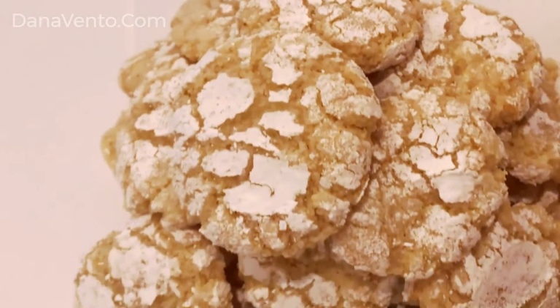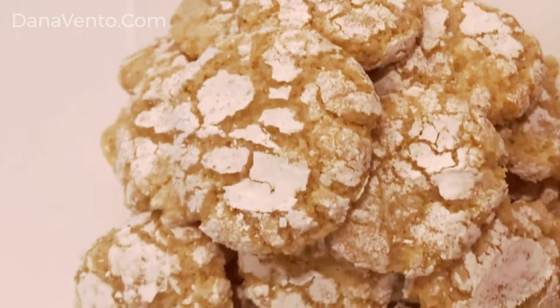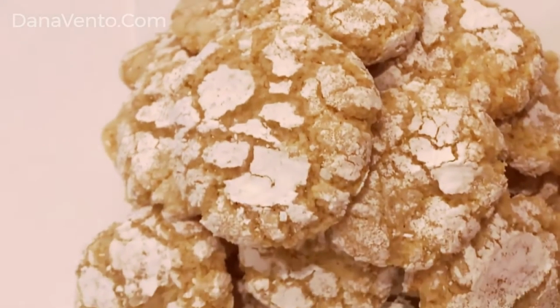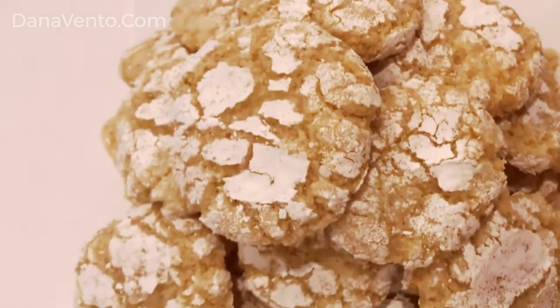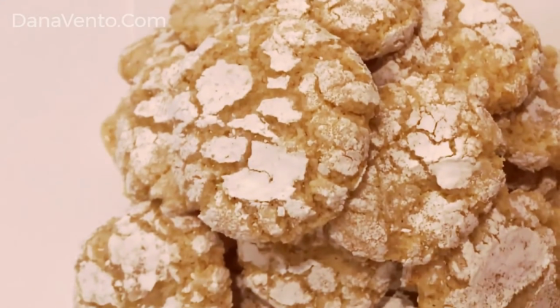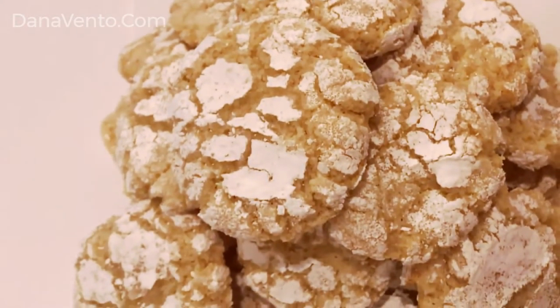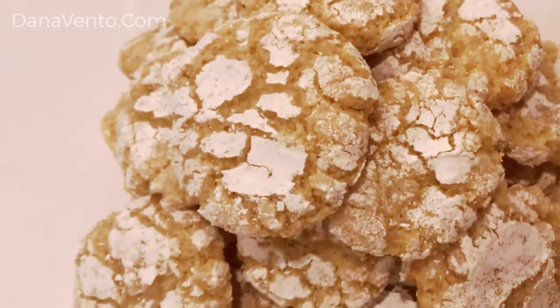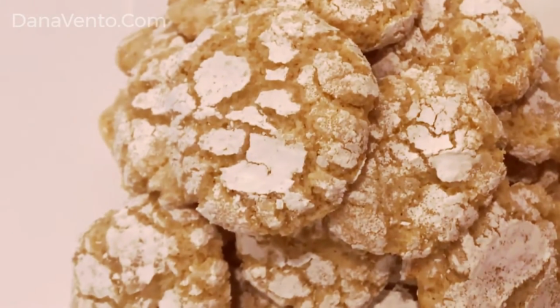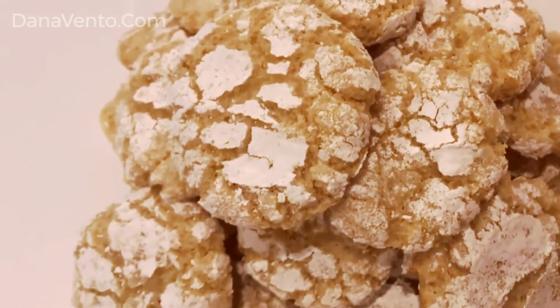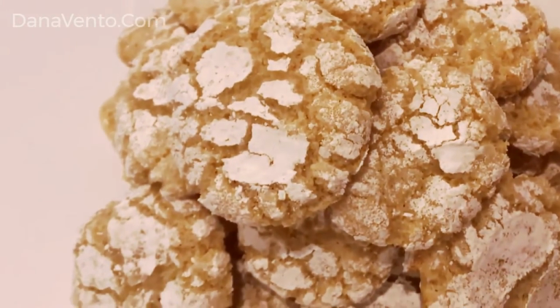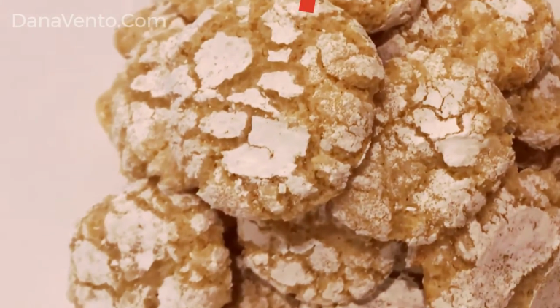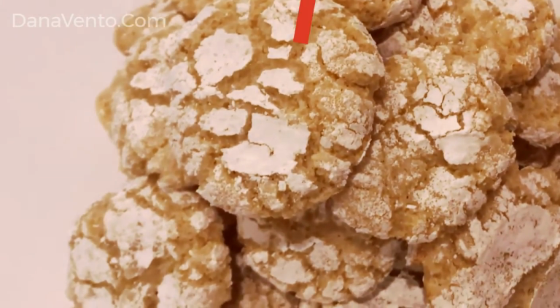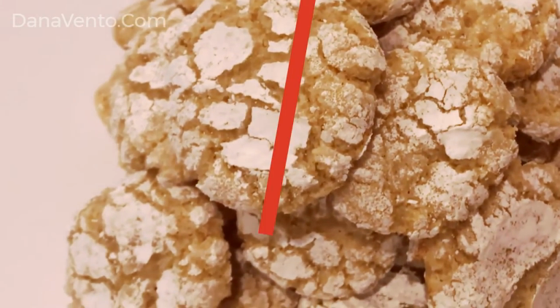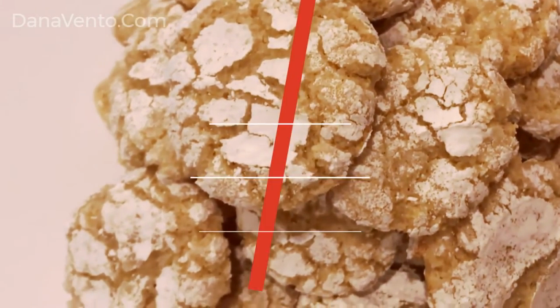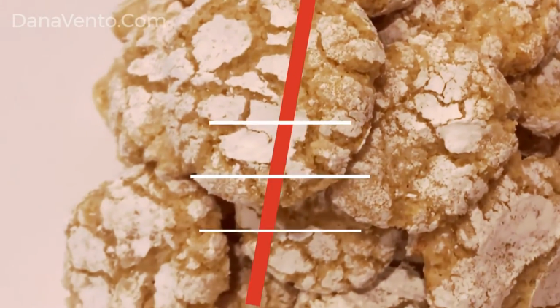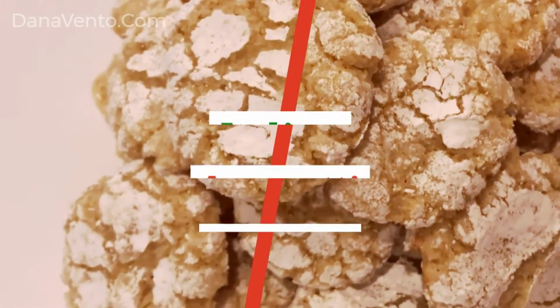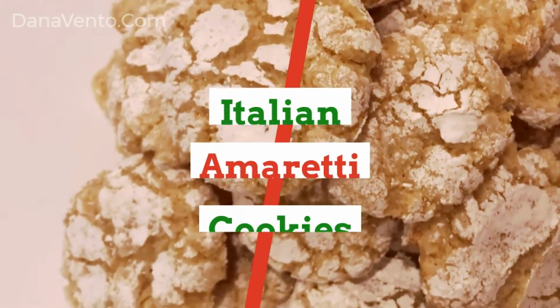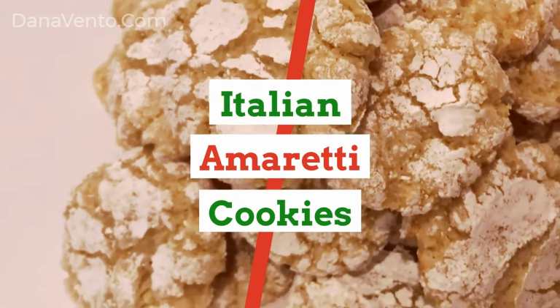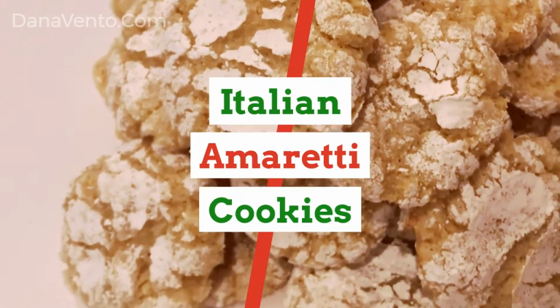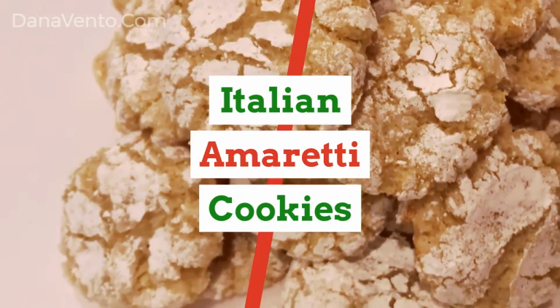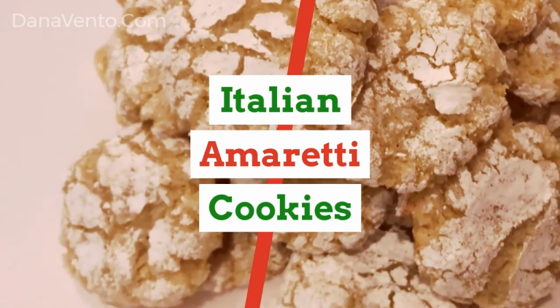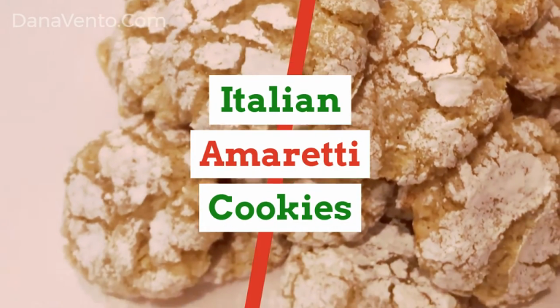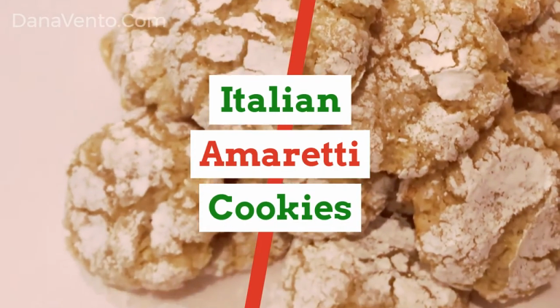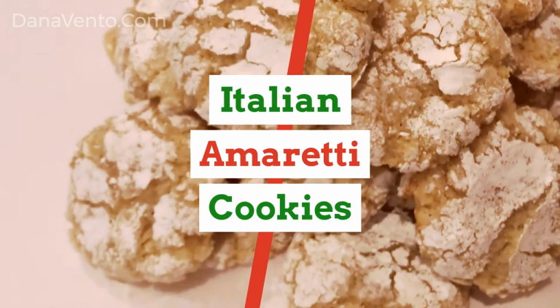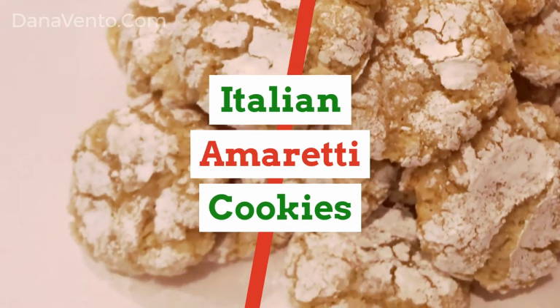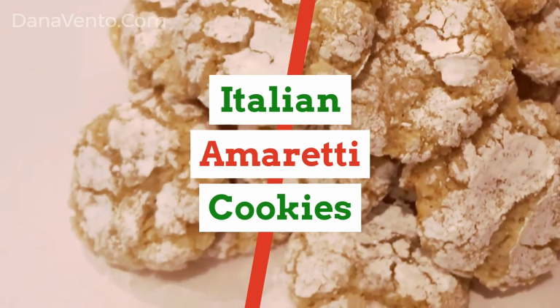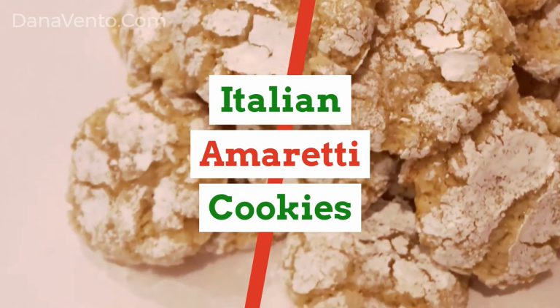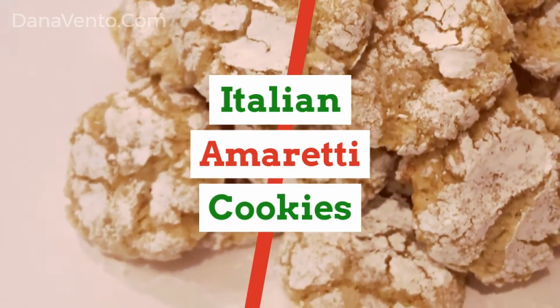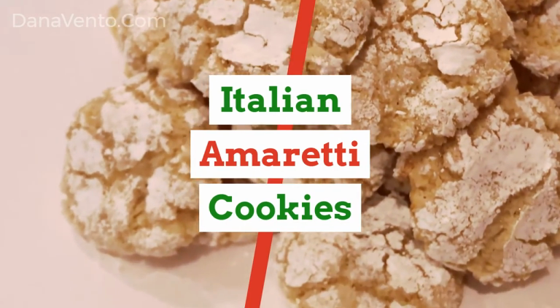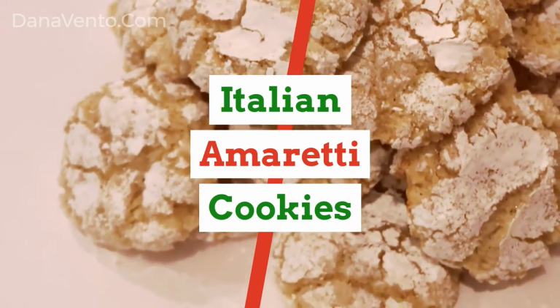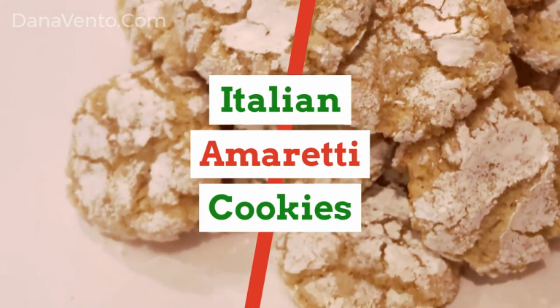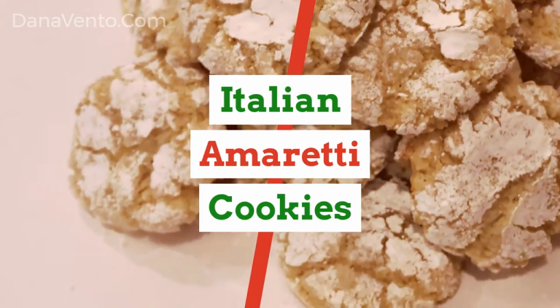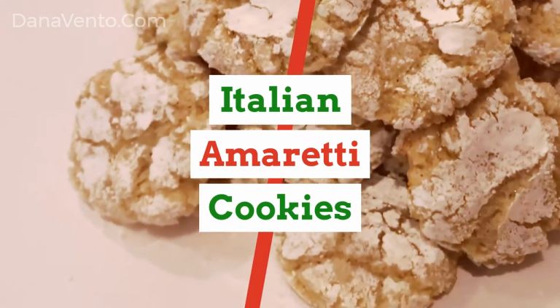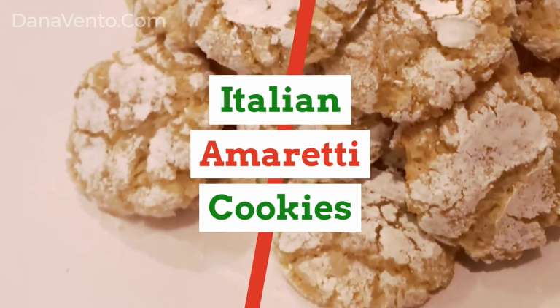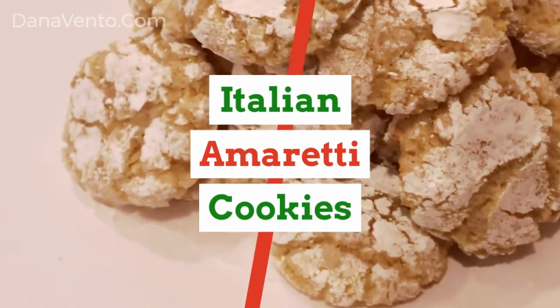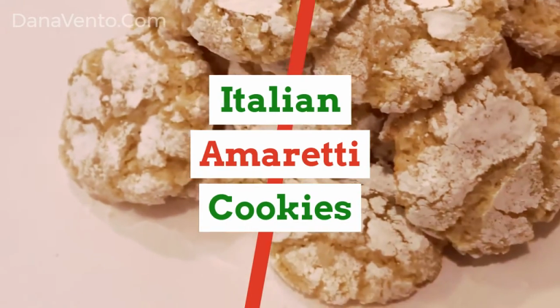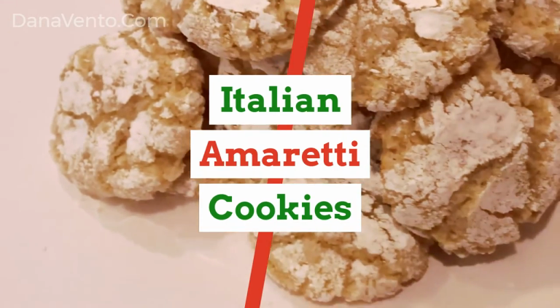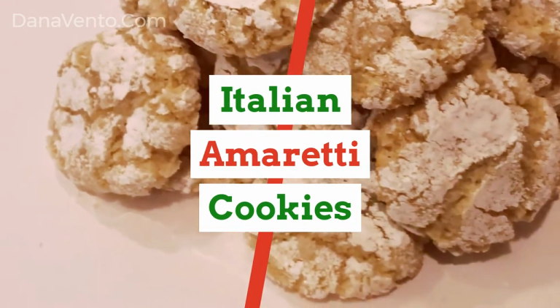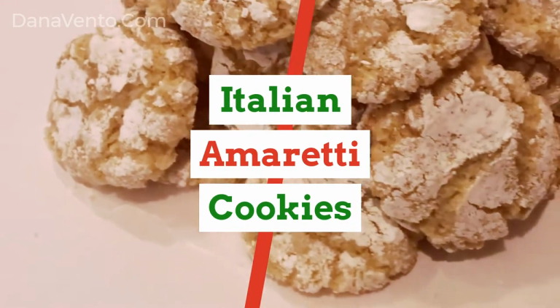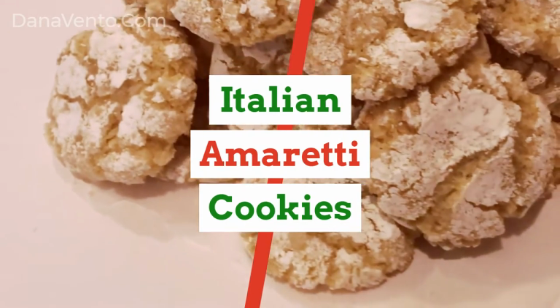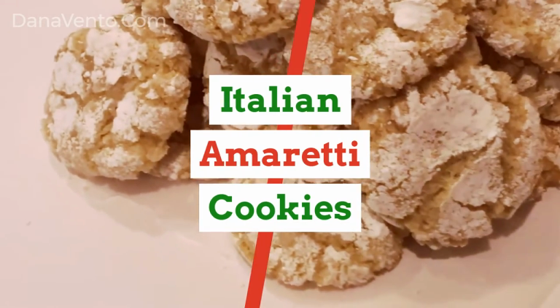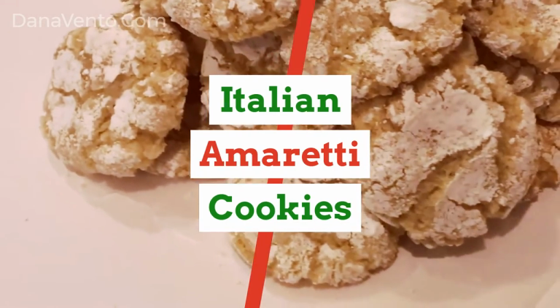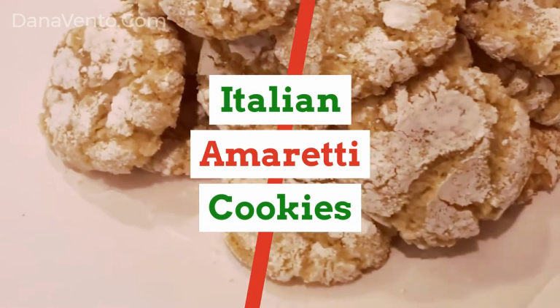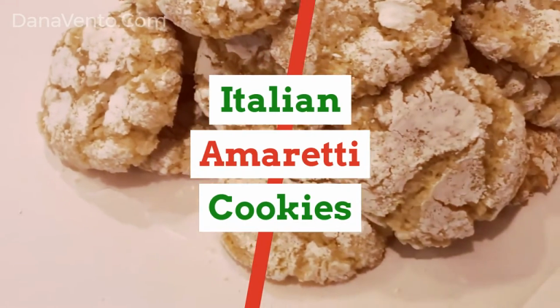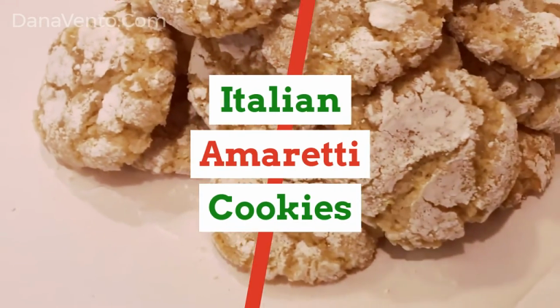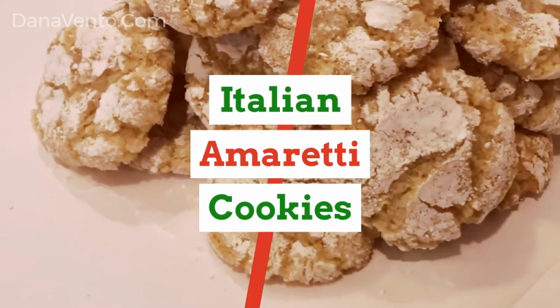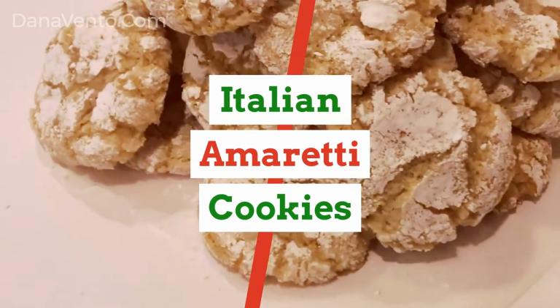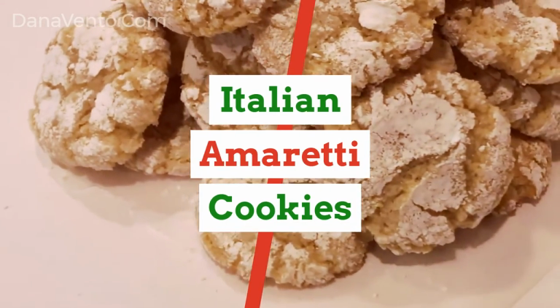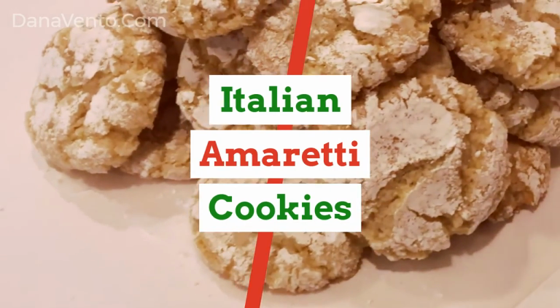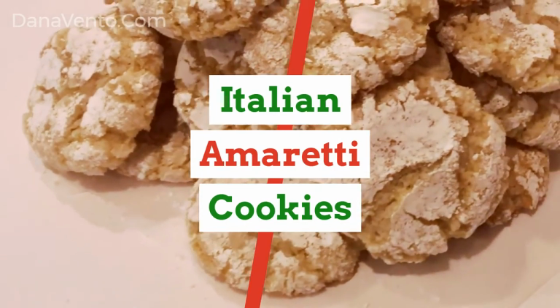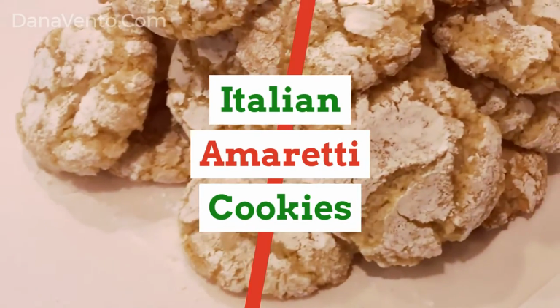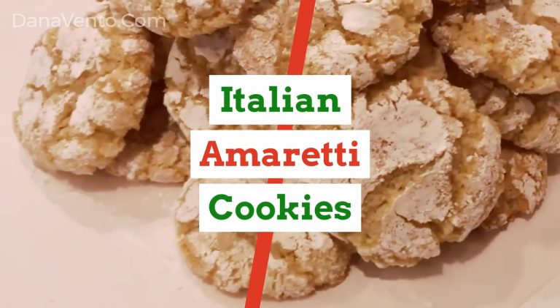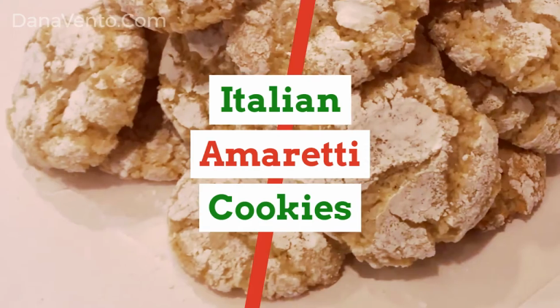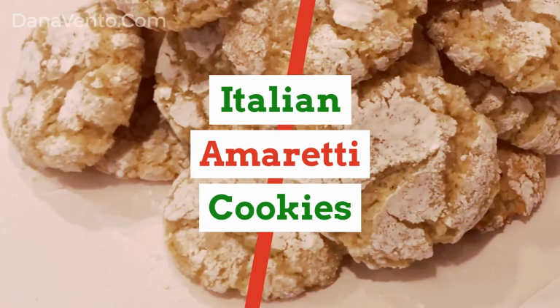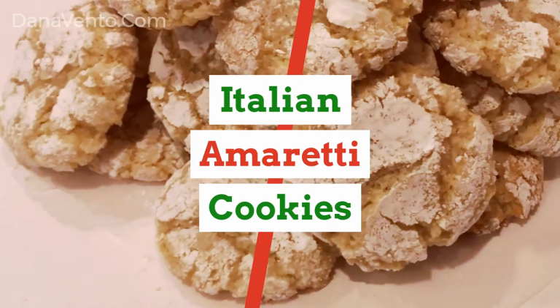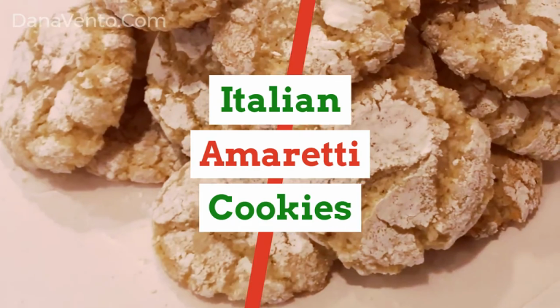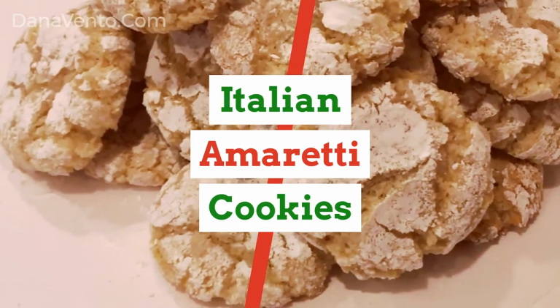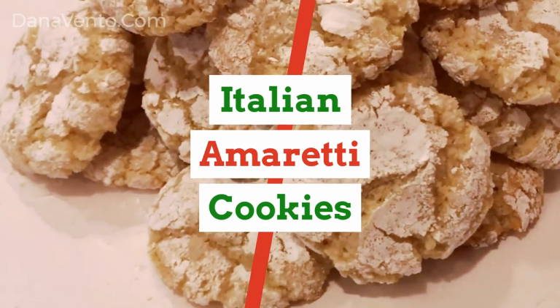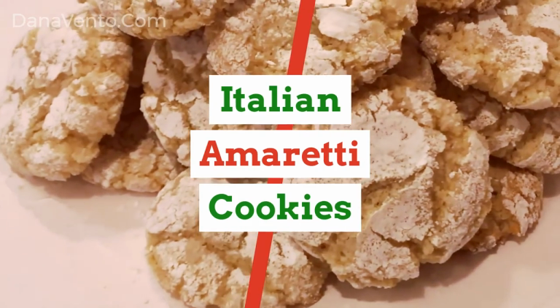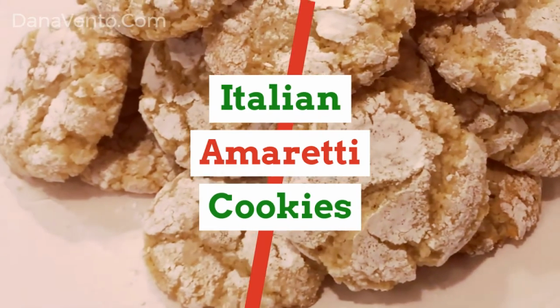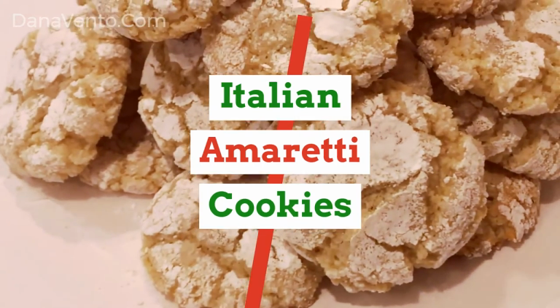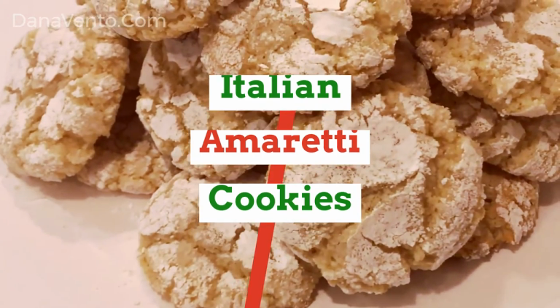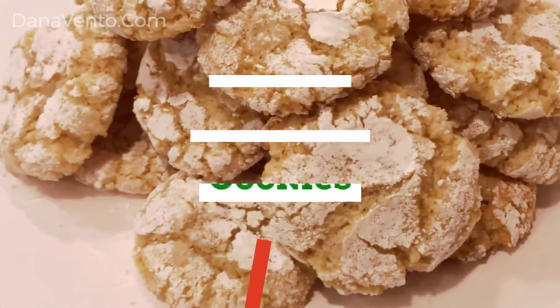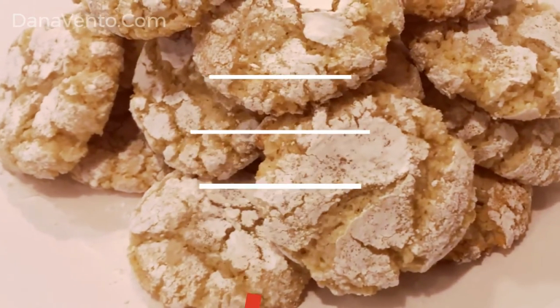Hey guys, it's Dana and today I'm going to give you a quick overview of how to make Italian Amoretti Cookies.